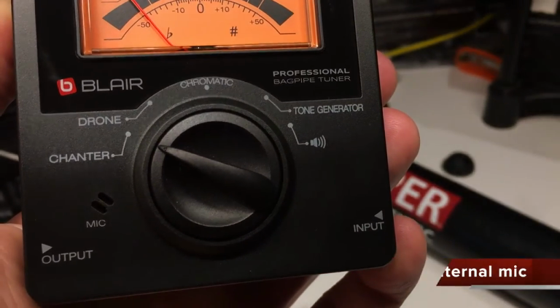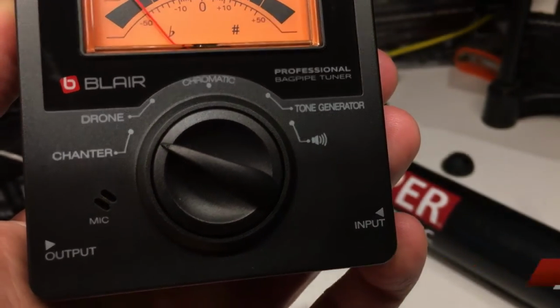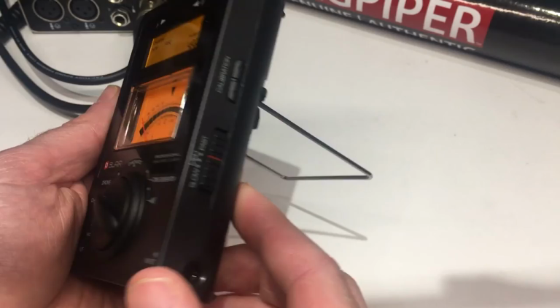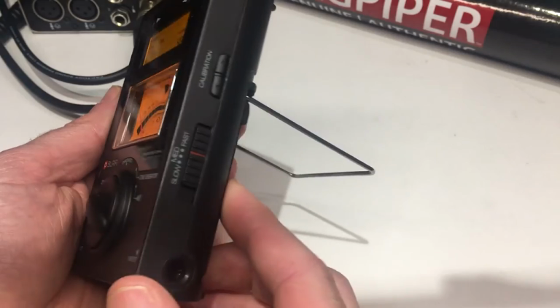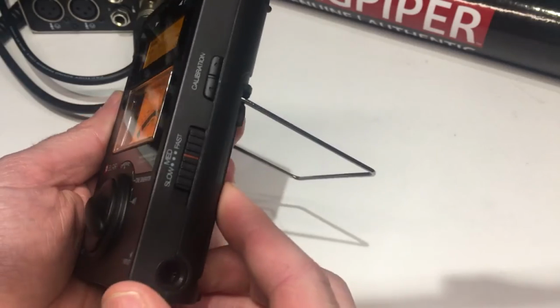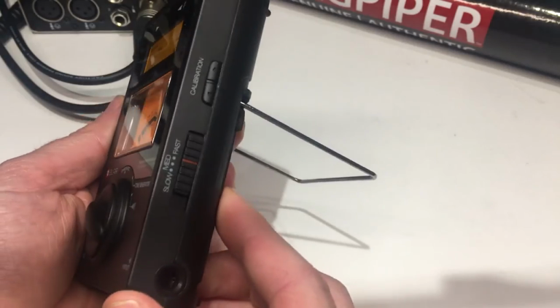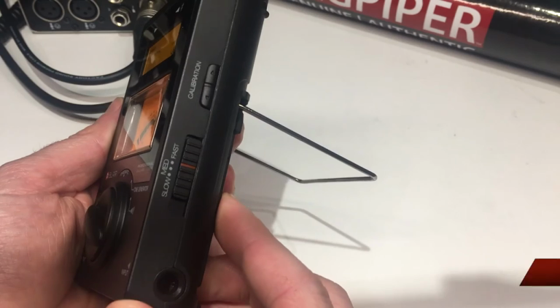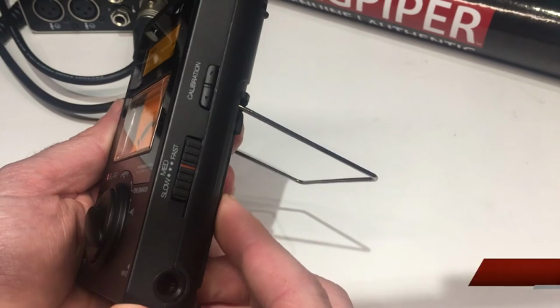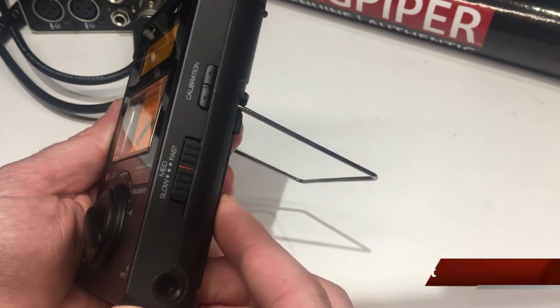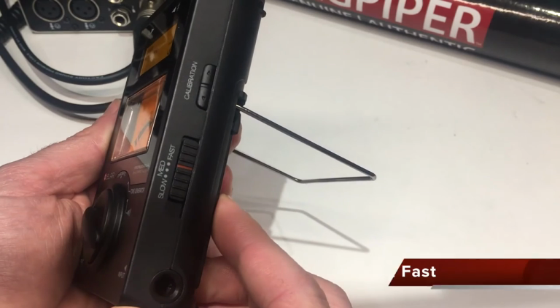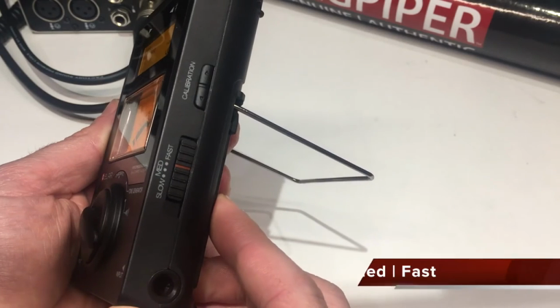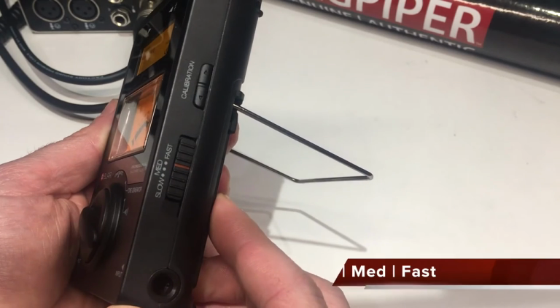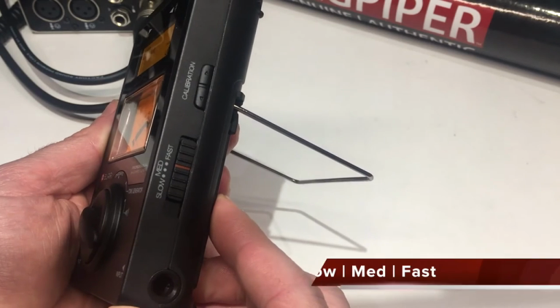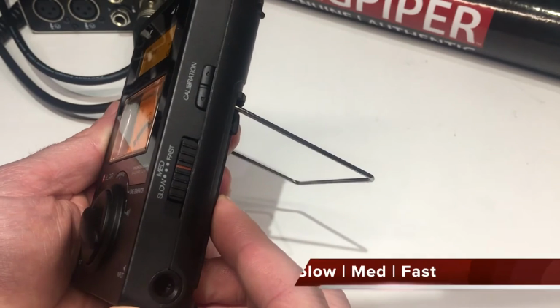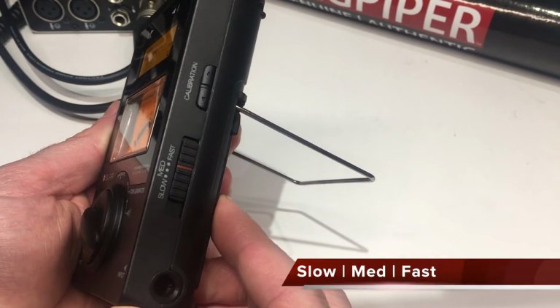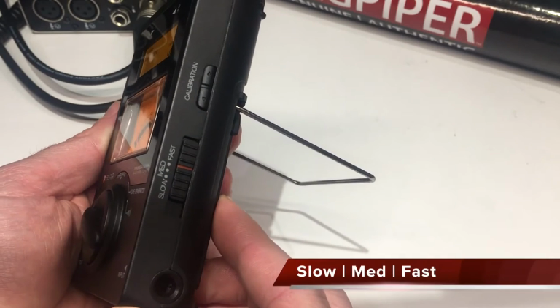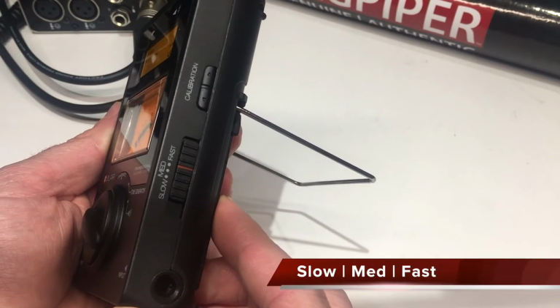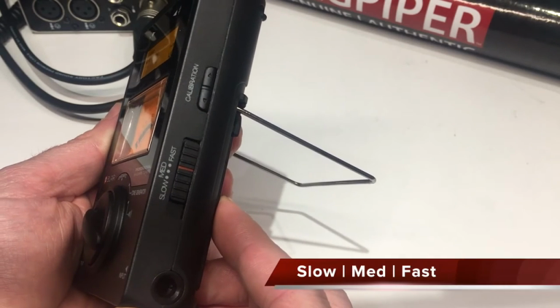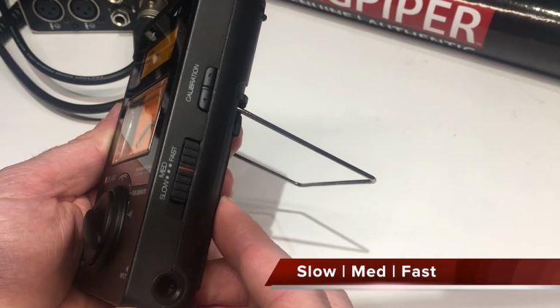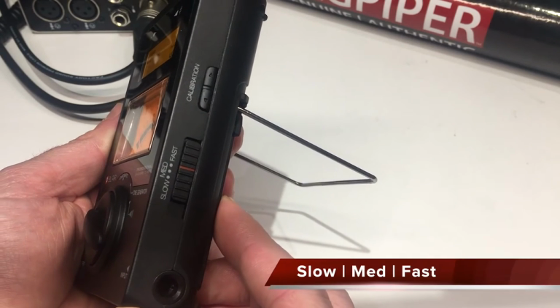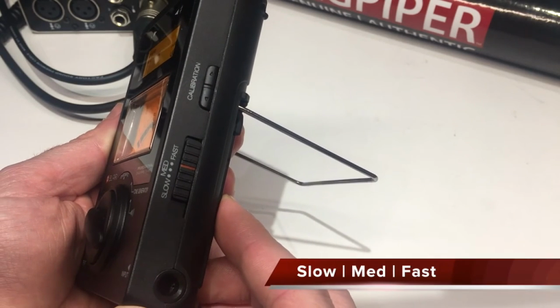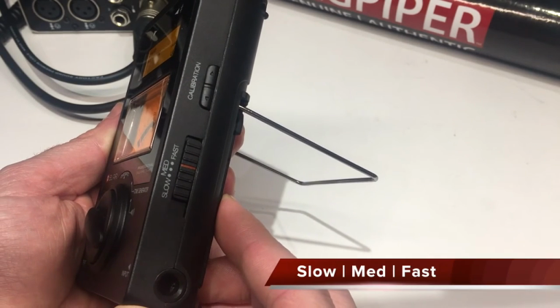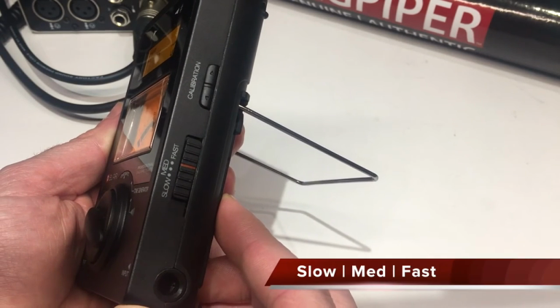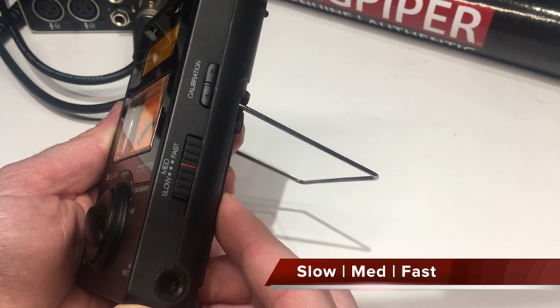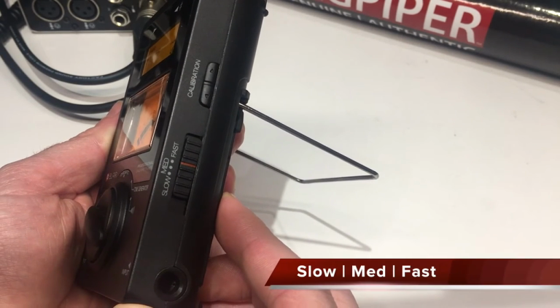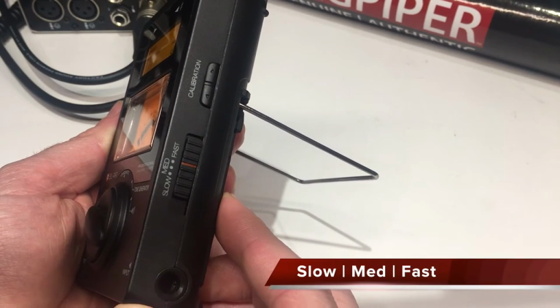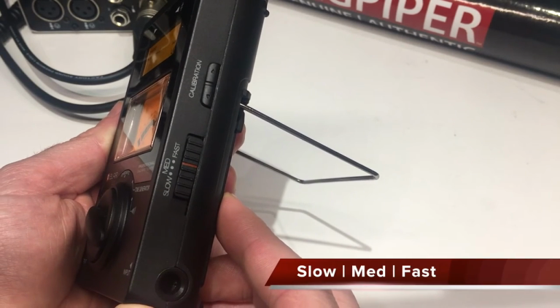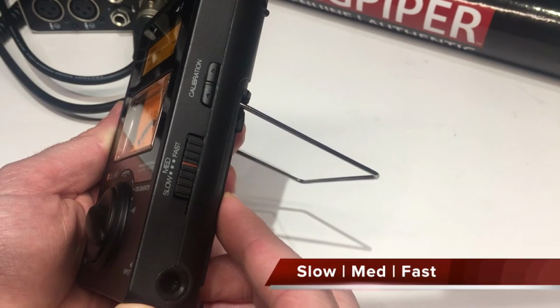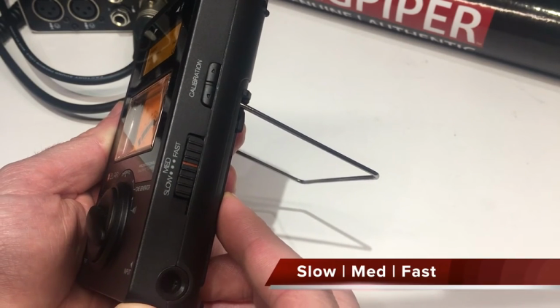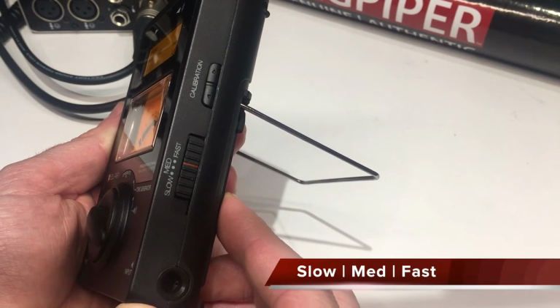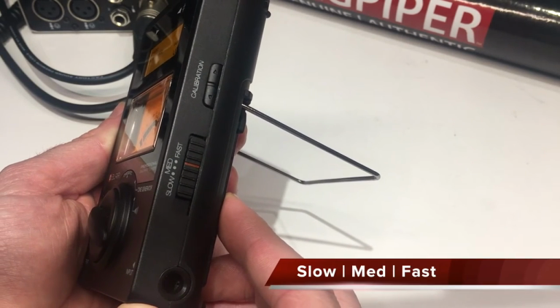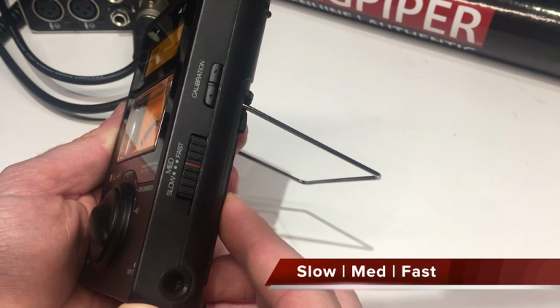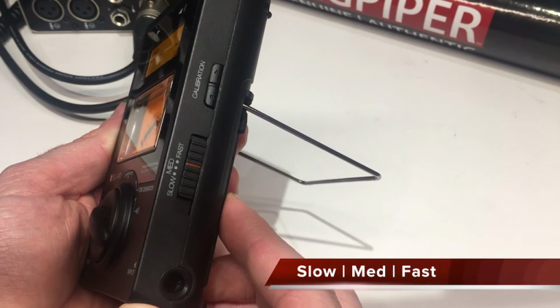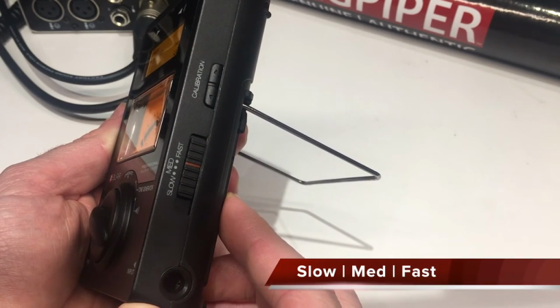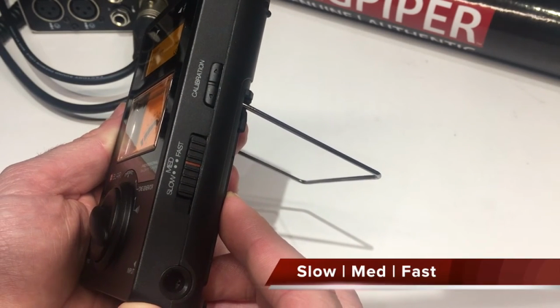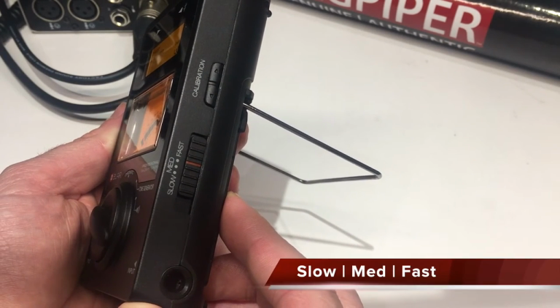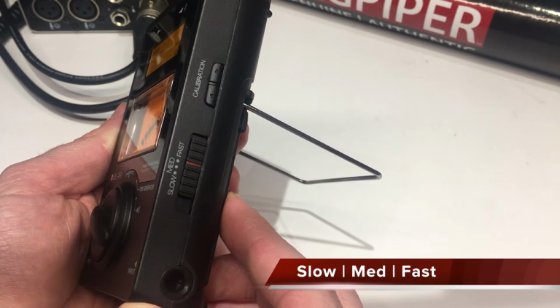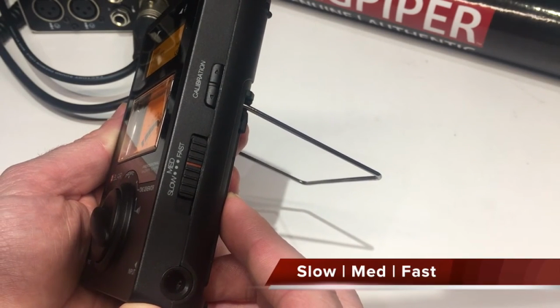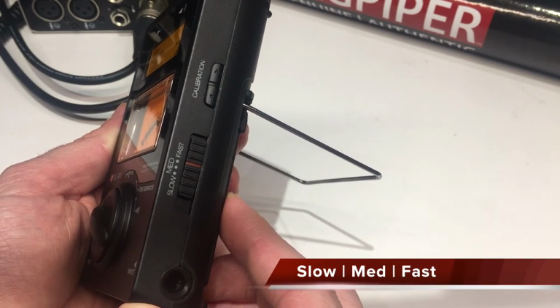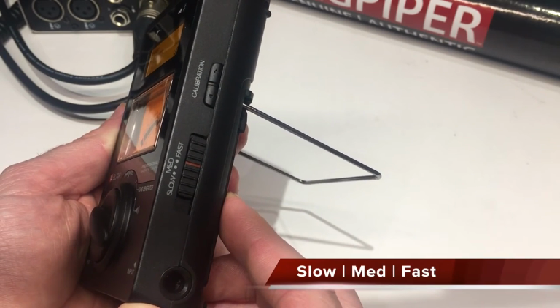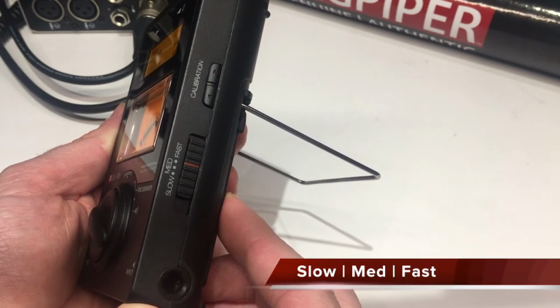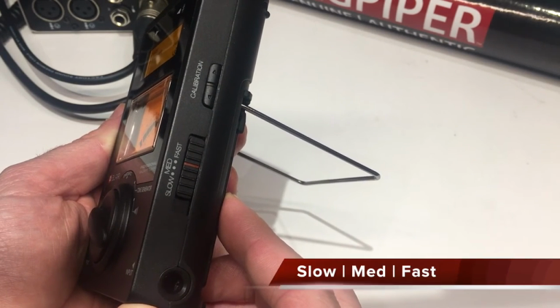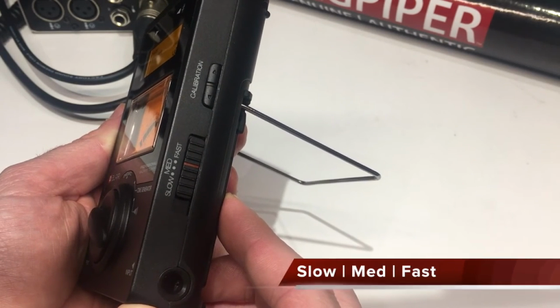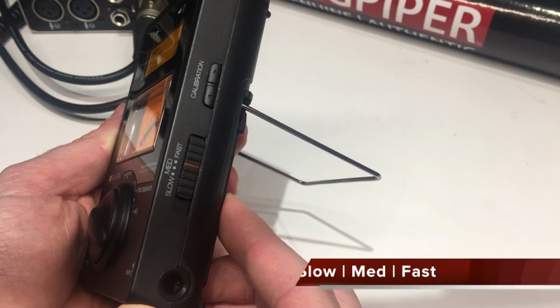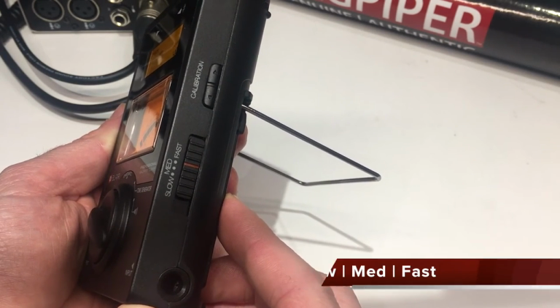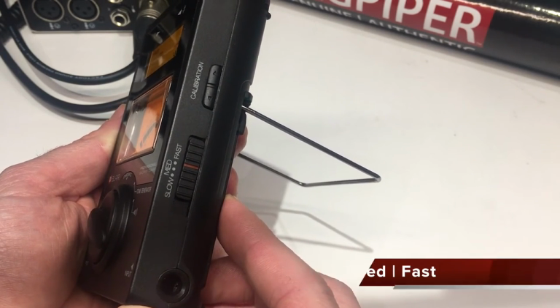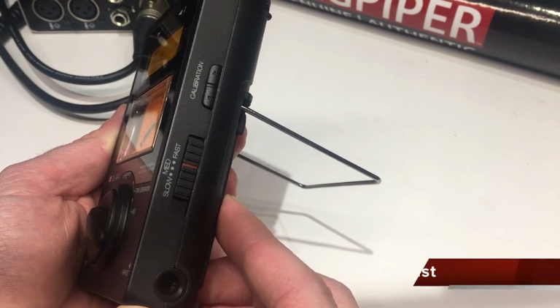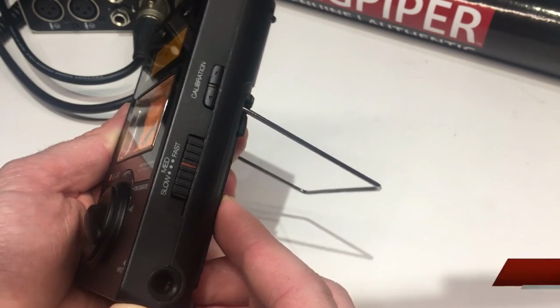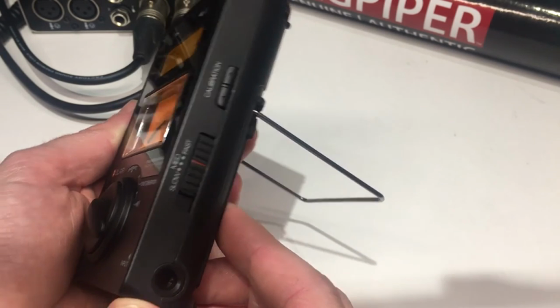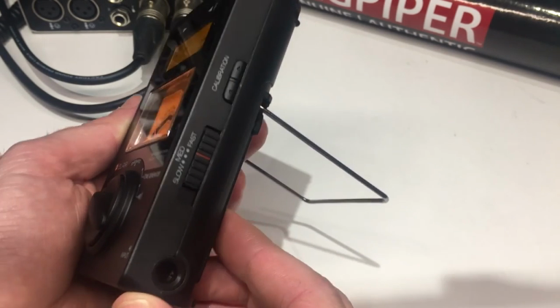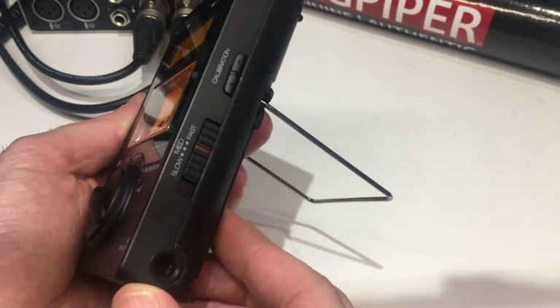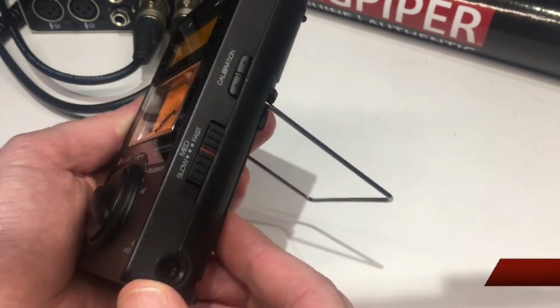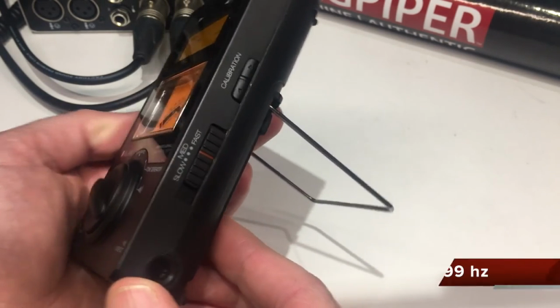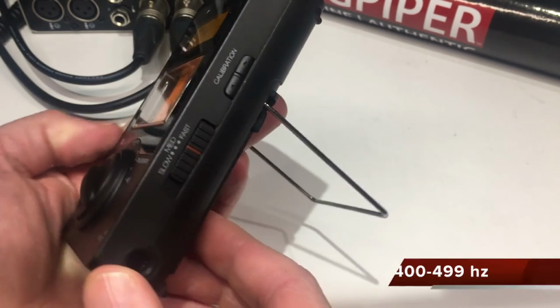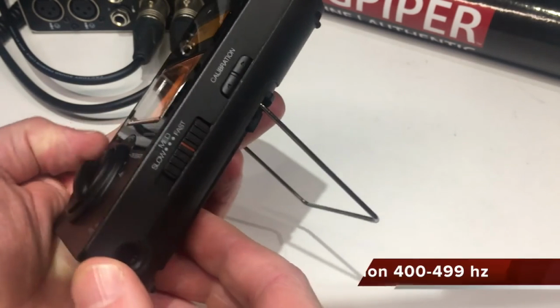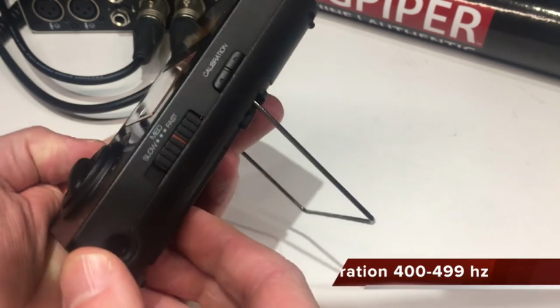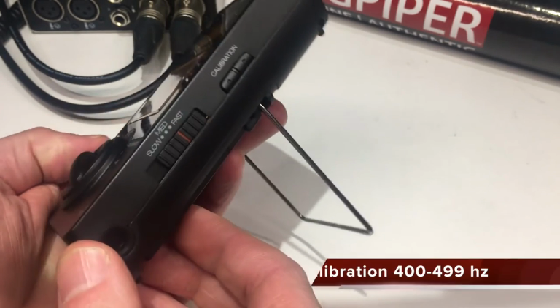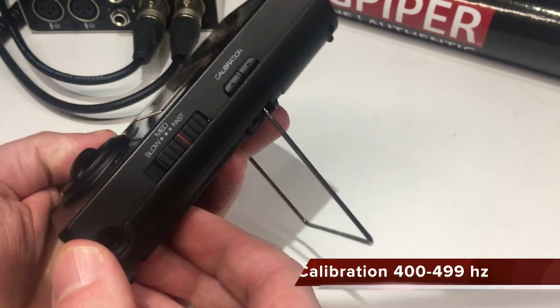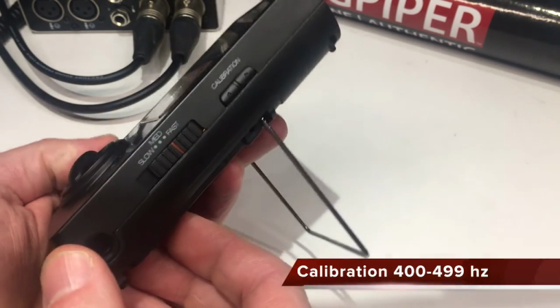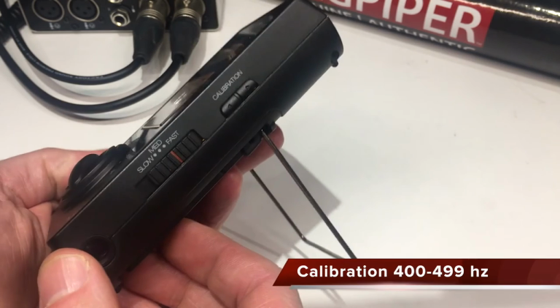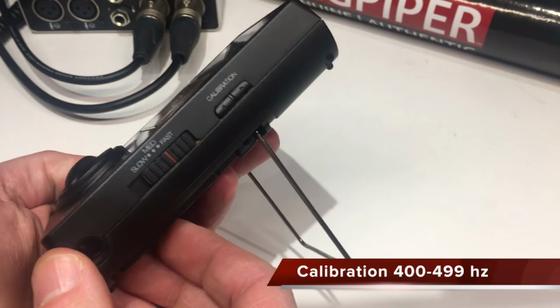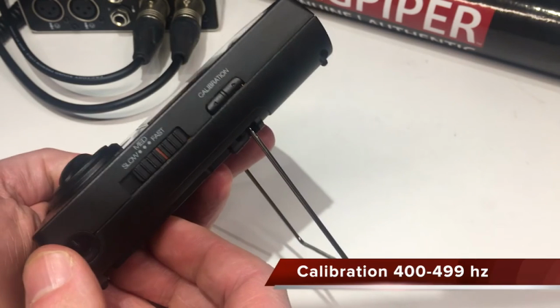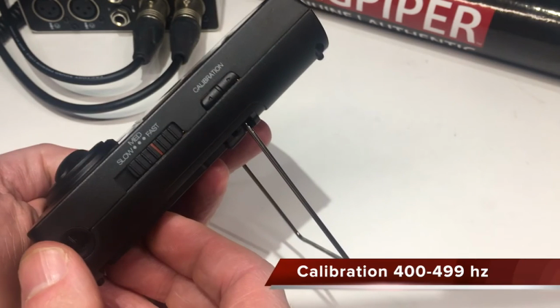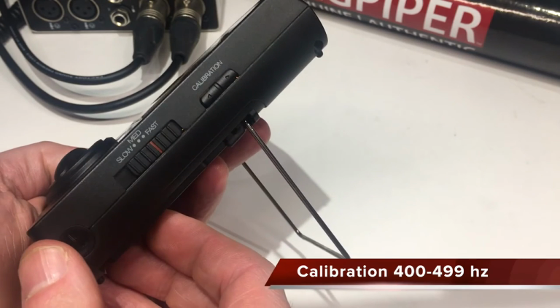On the side there's a three-way switch to control the needle speed, and just above are controls for setting the calibration frequency.